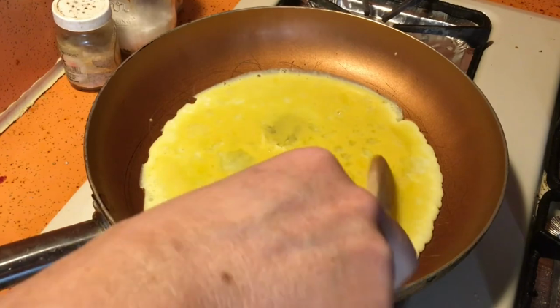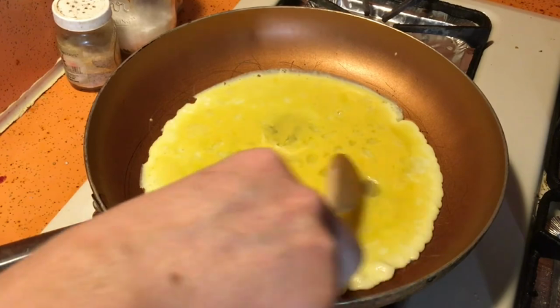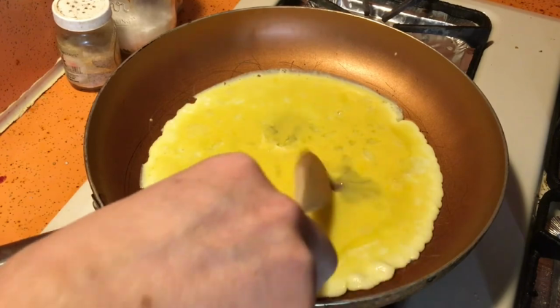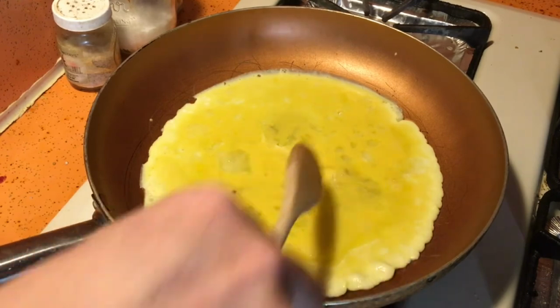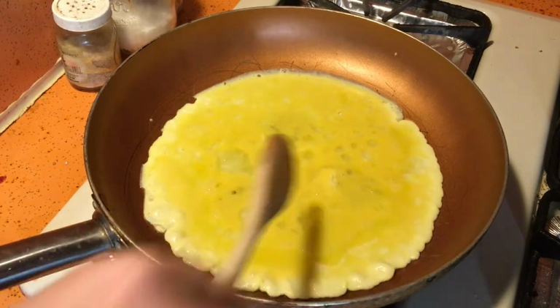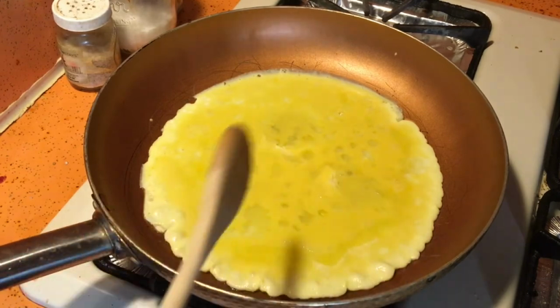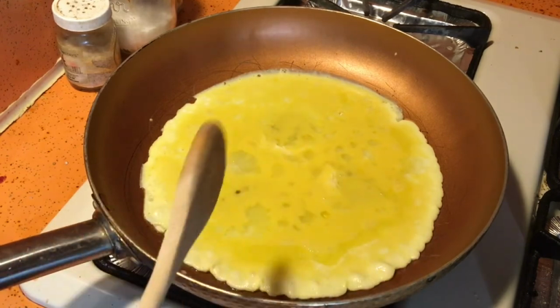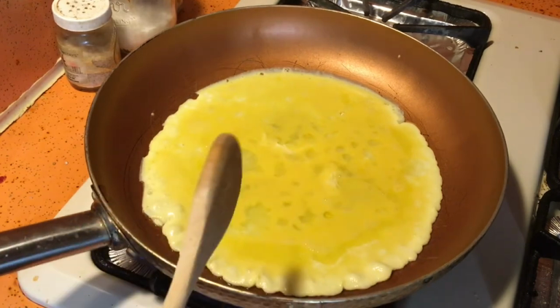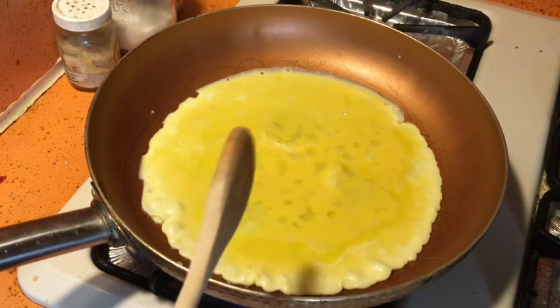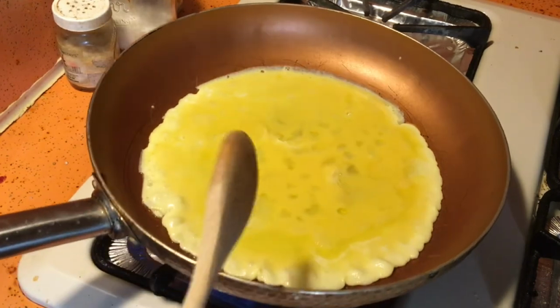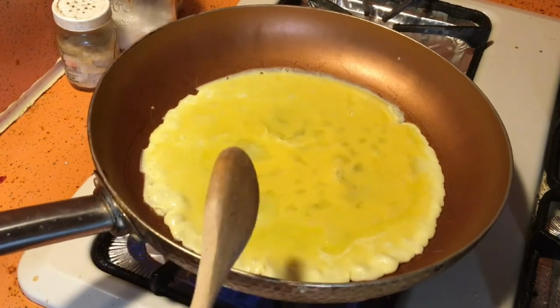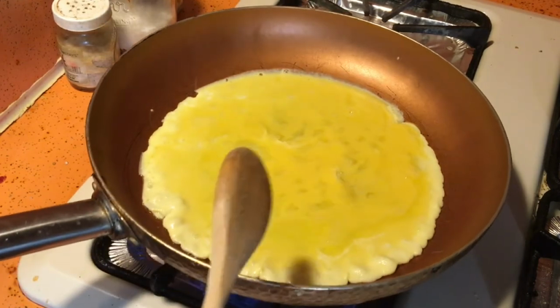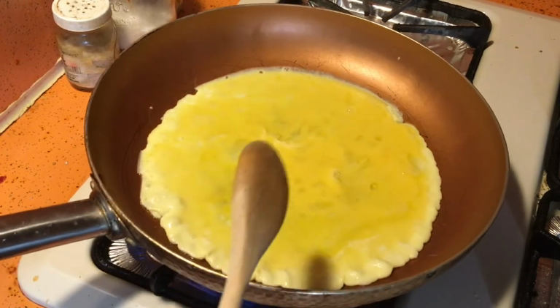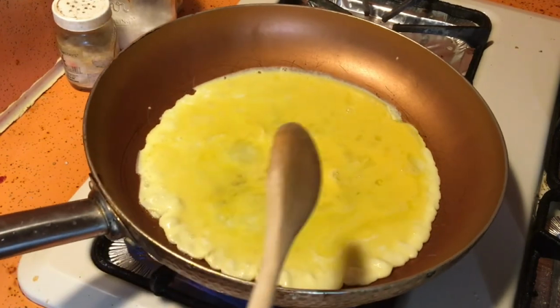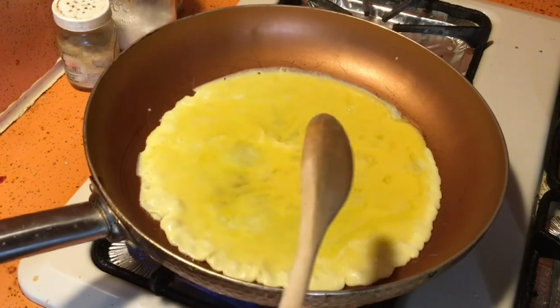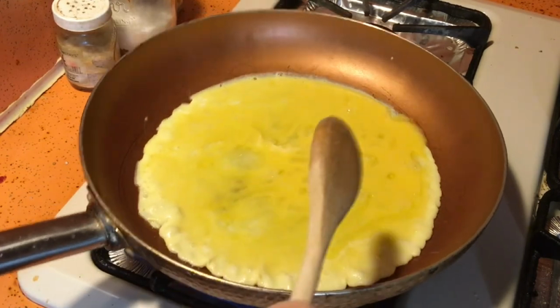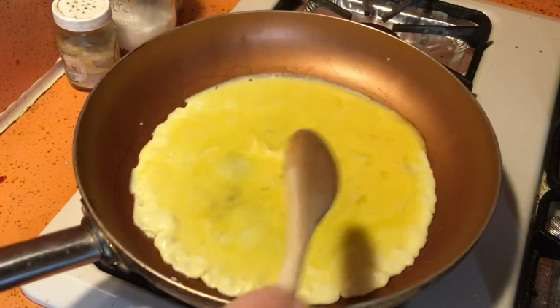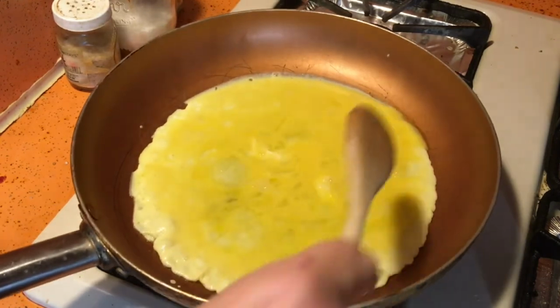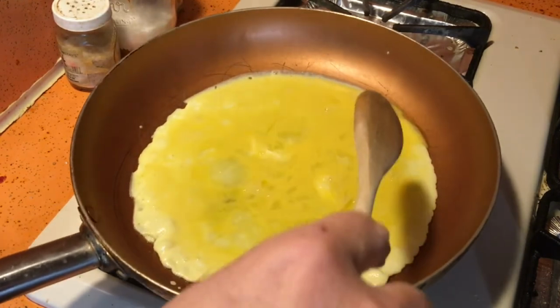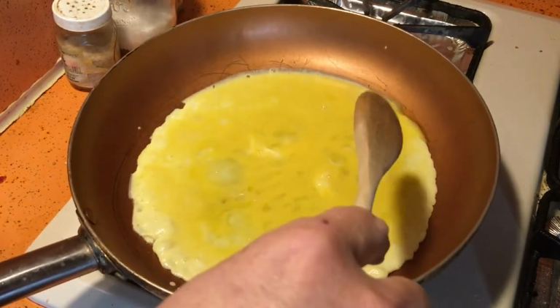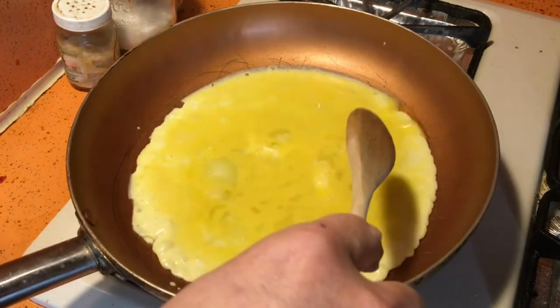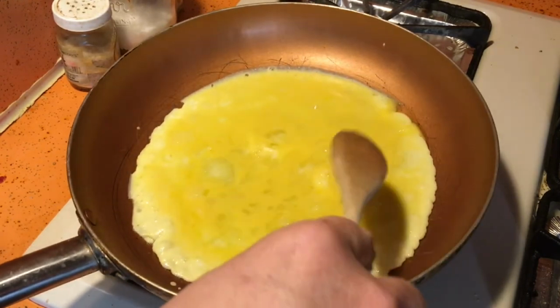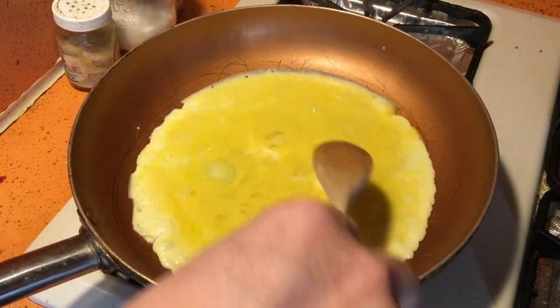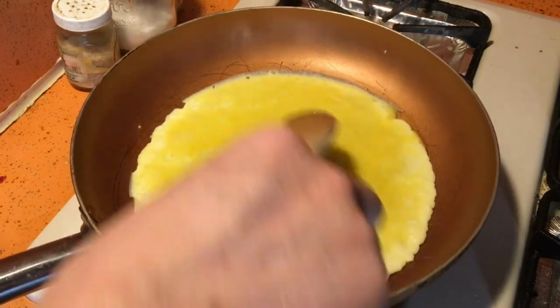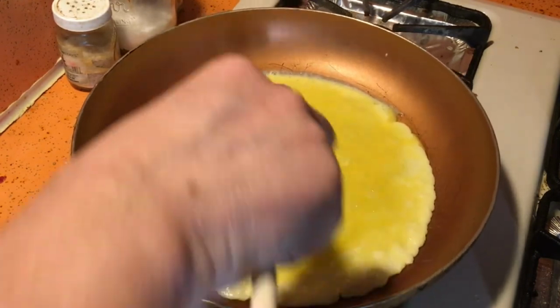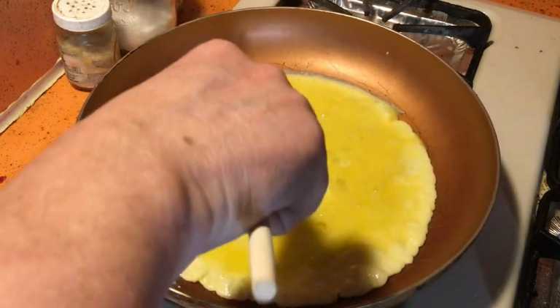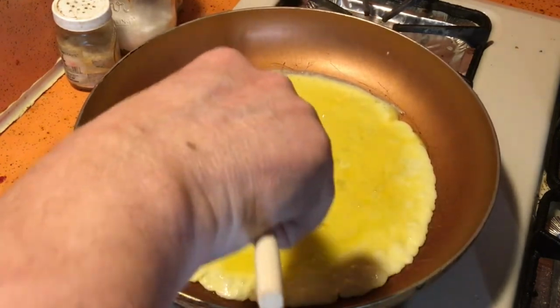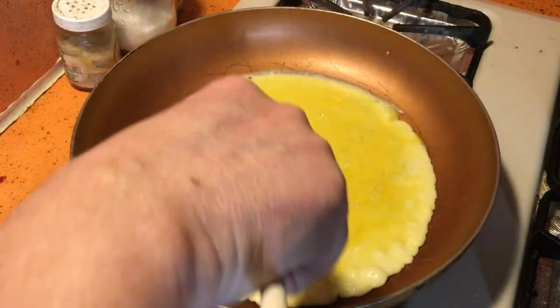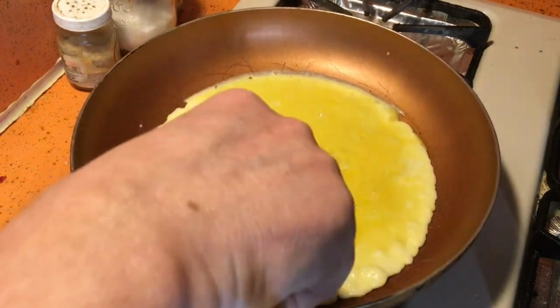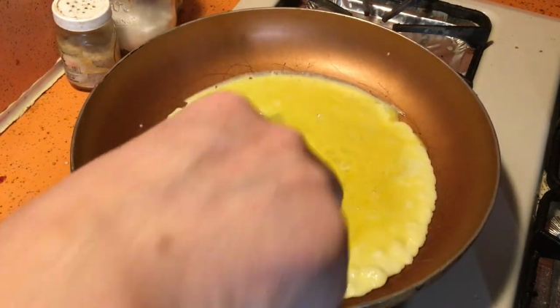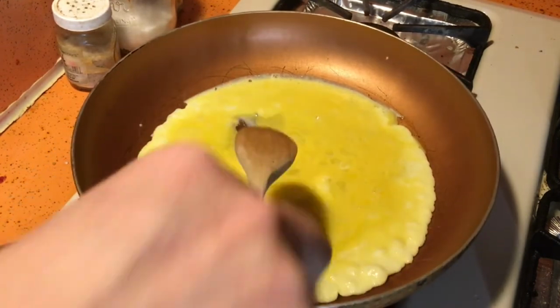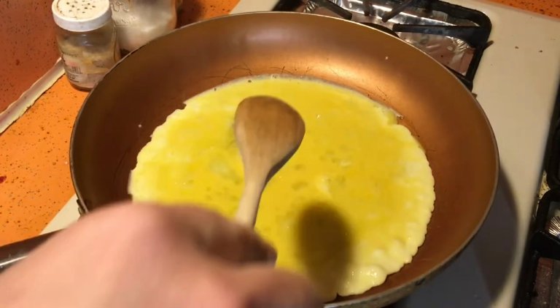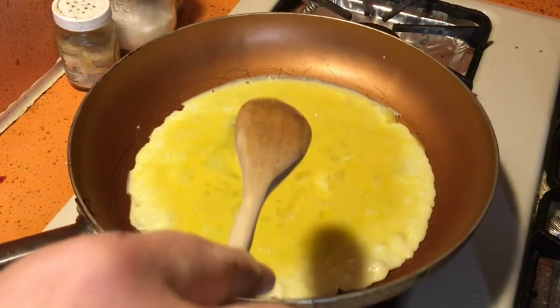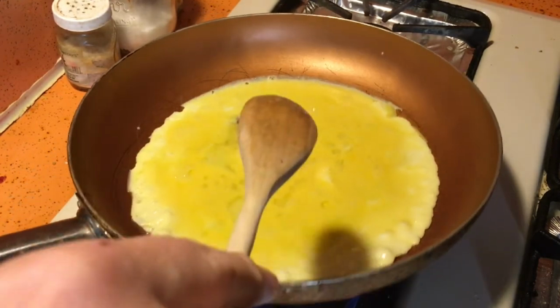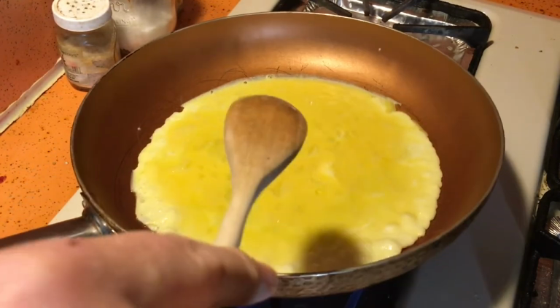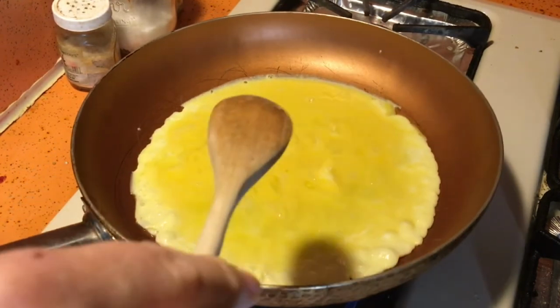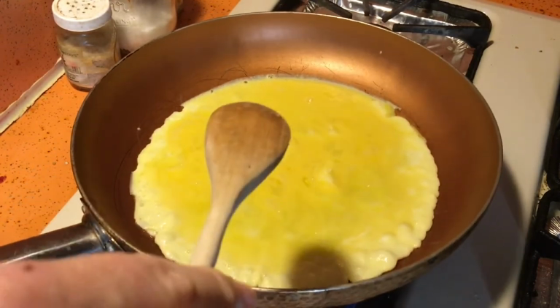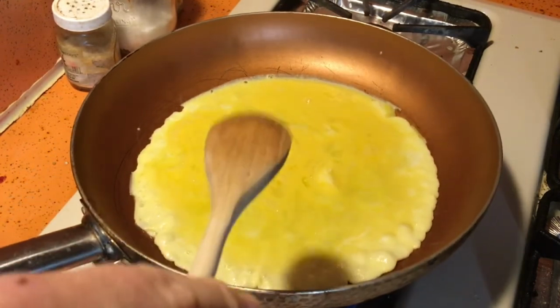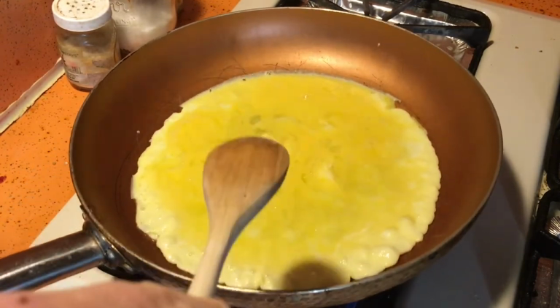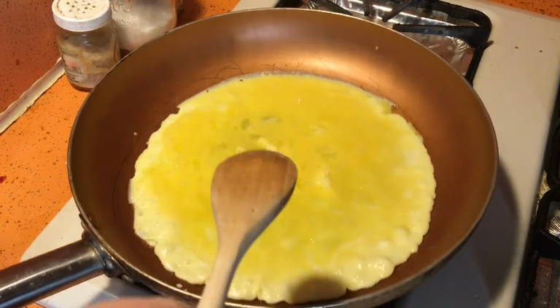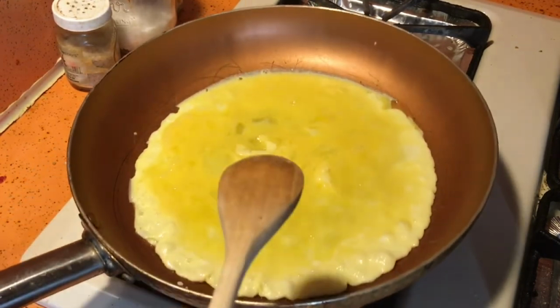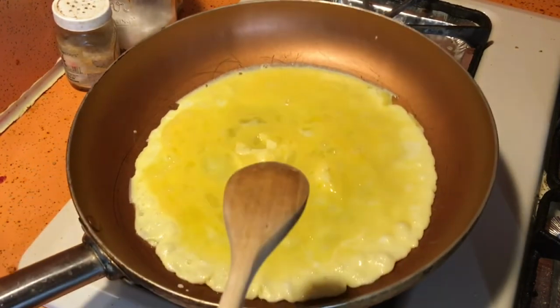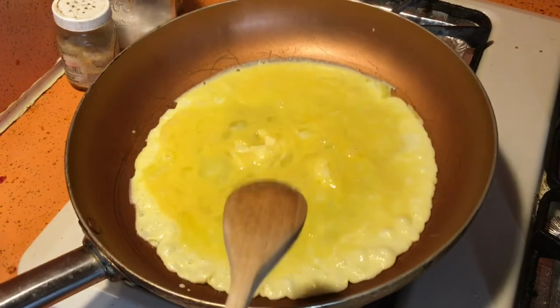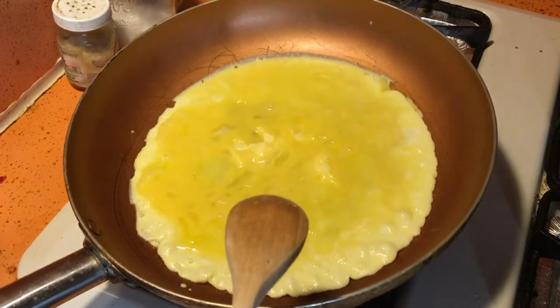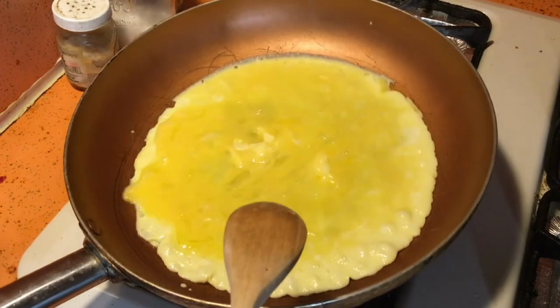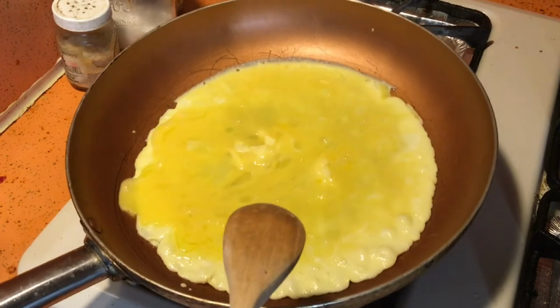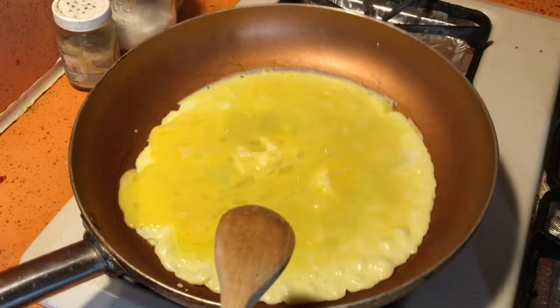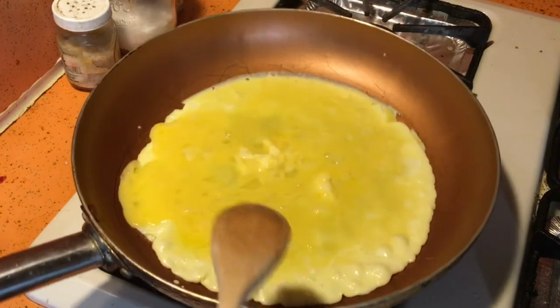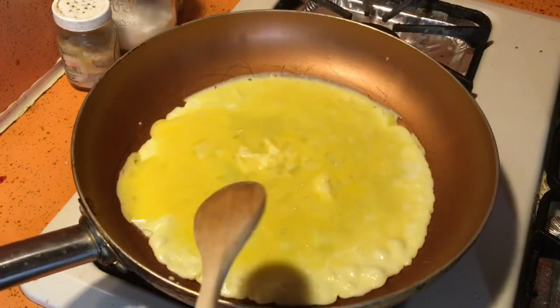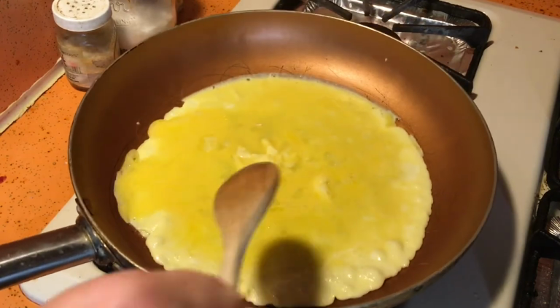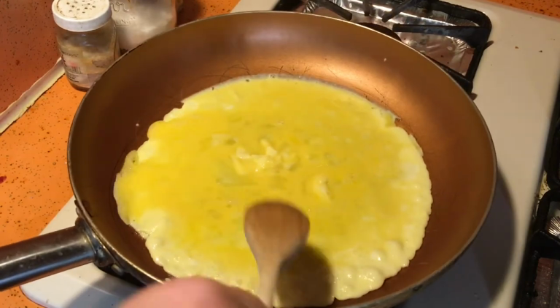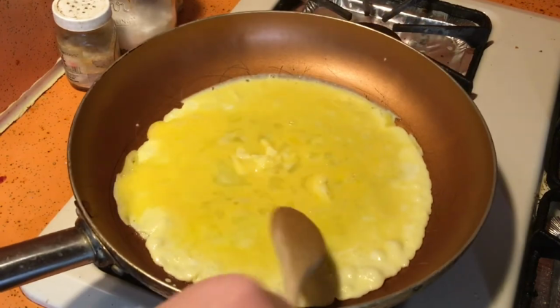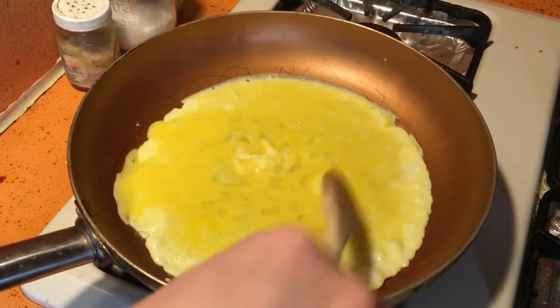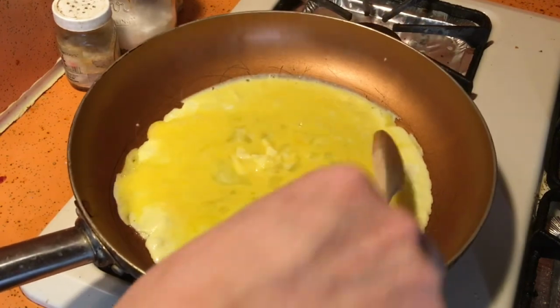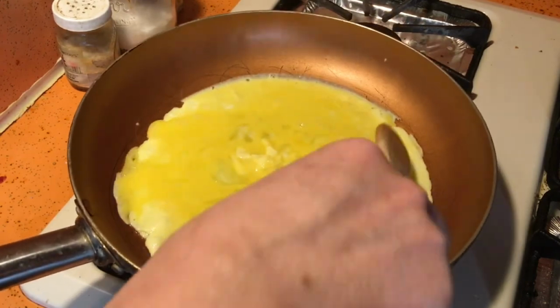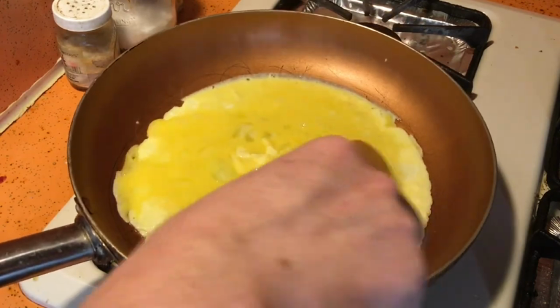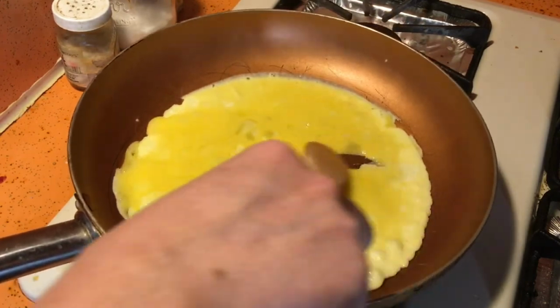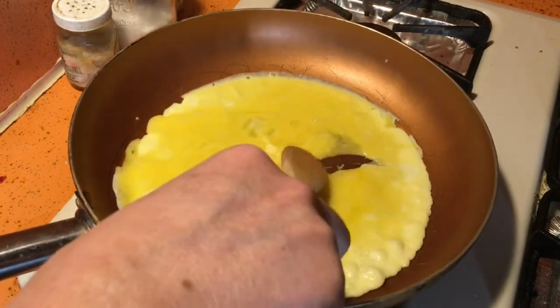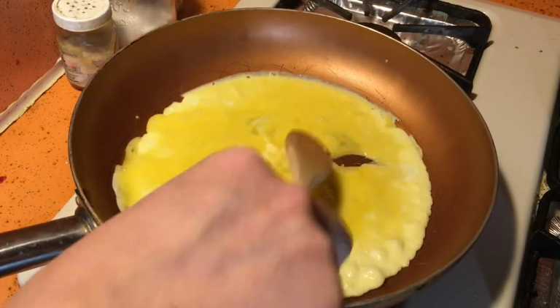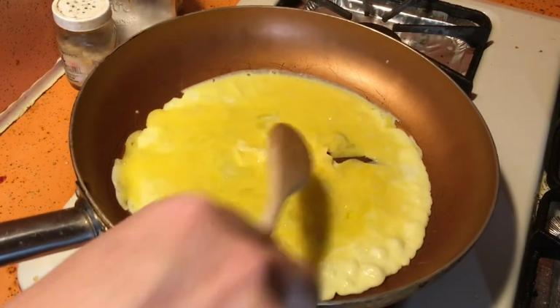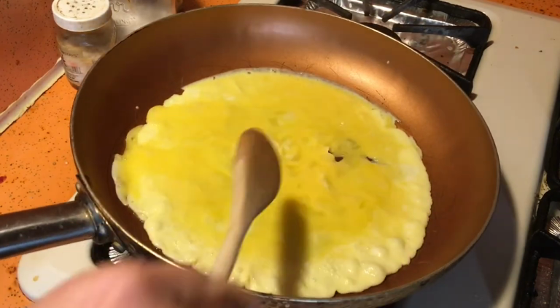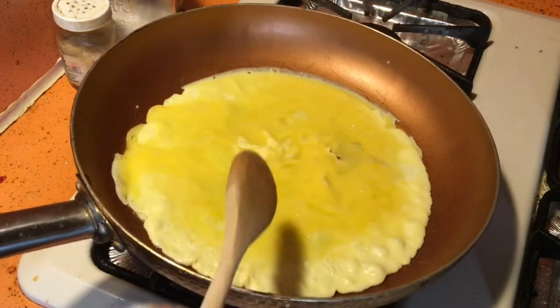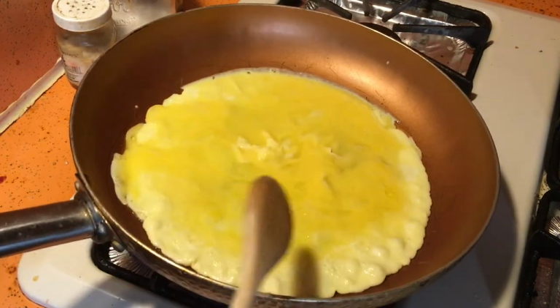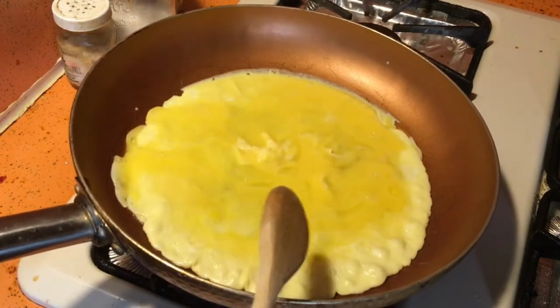The pan went quite hot enough, that's alright, let's get some nice eggs going.